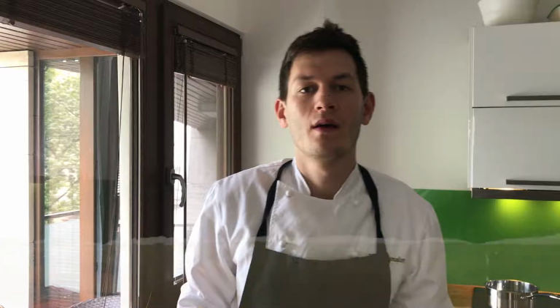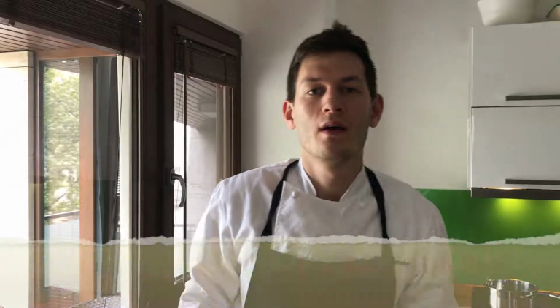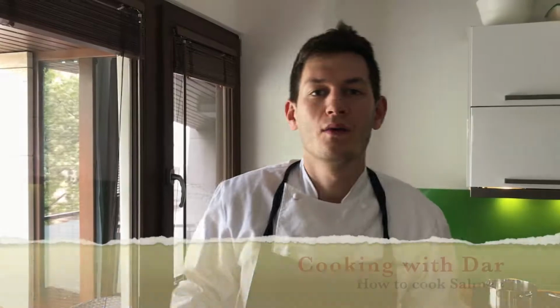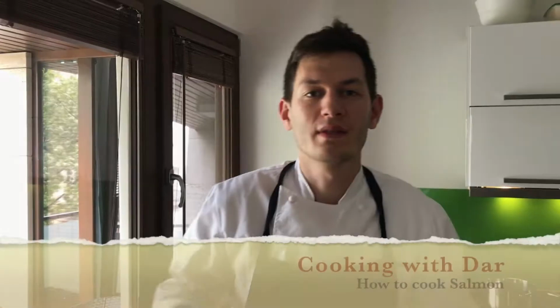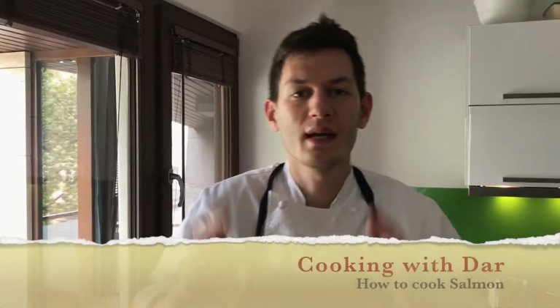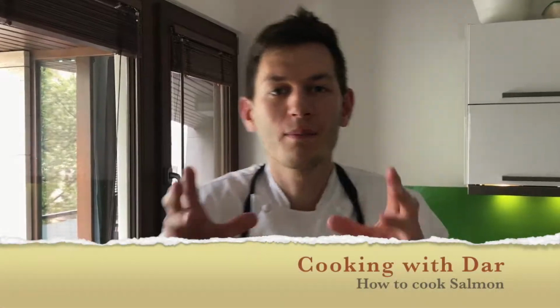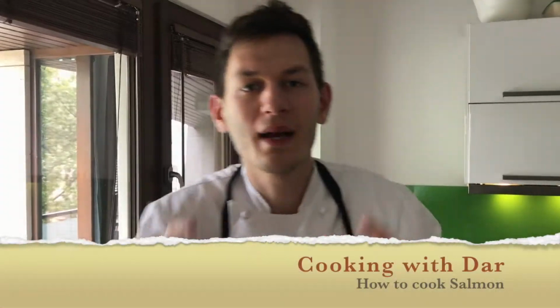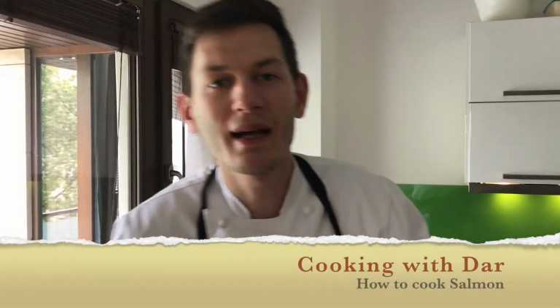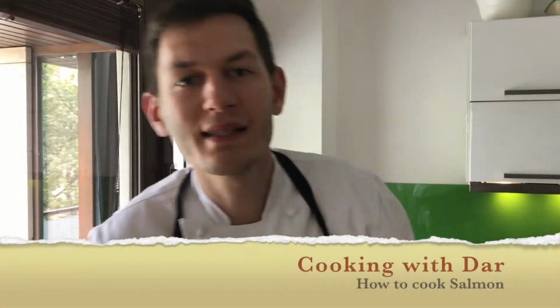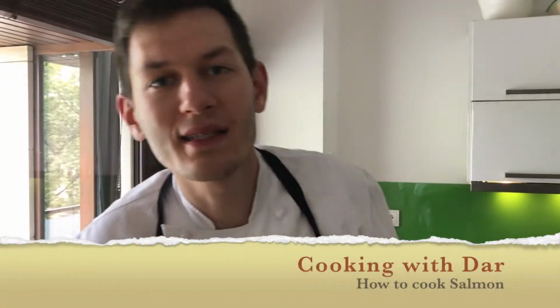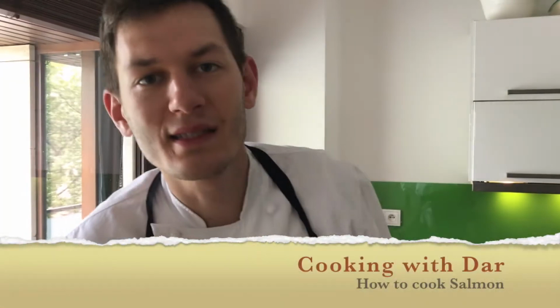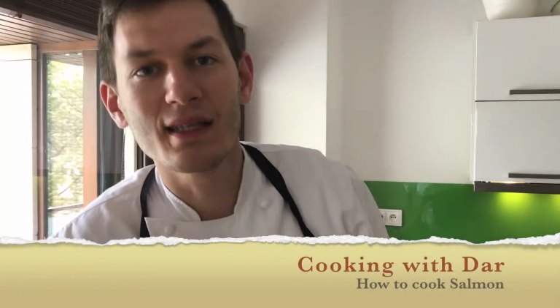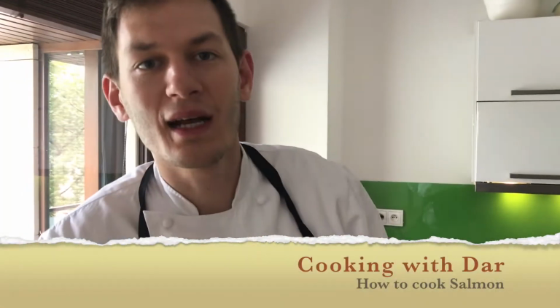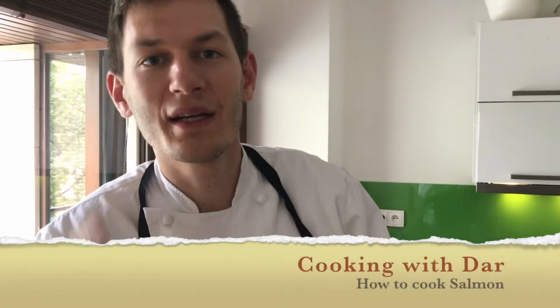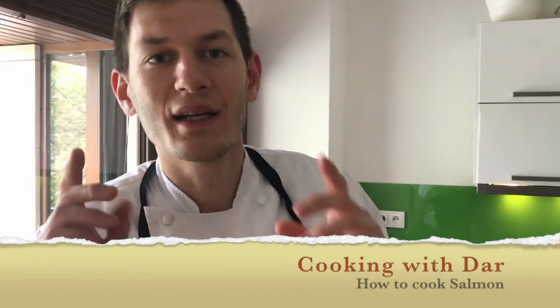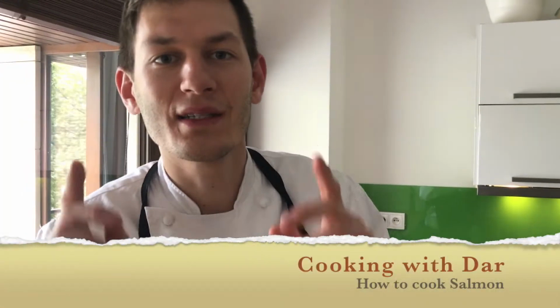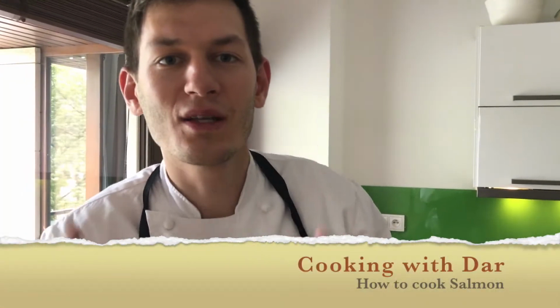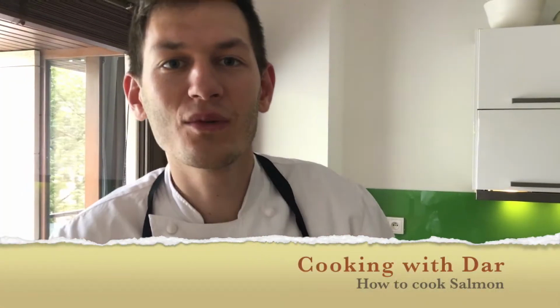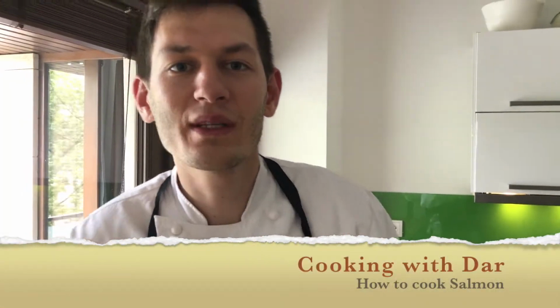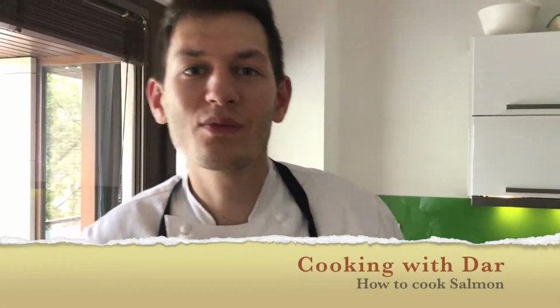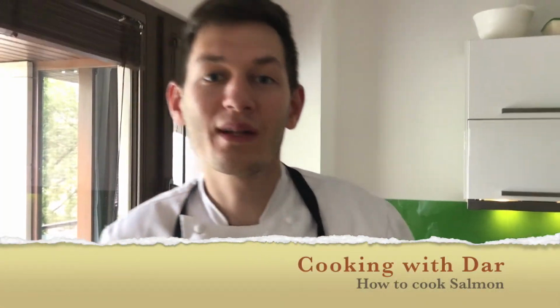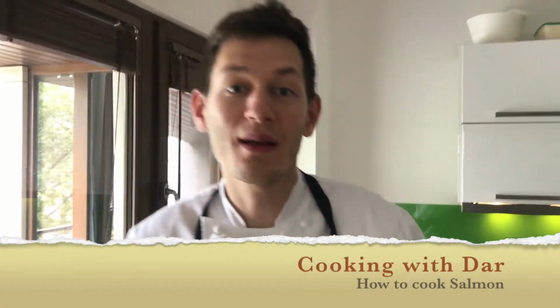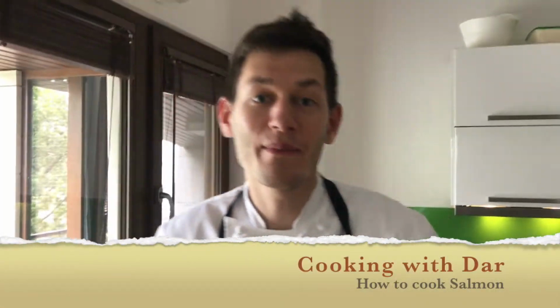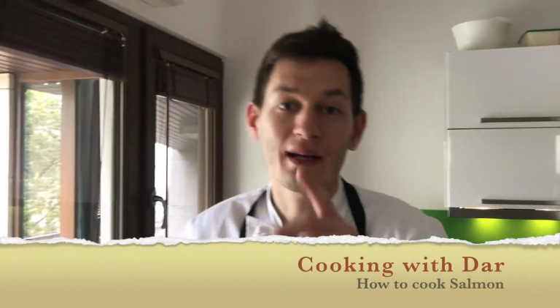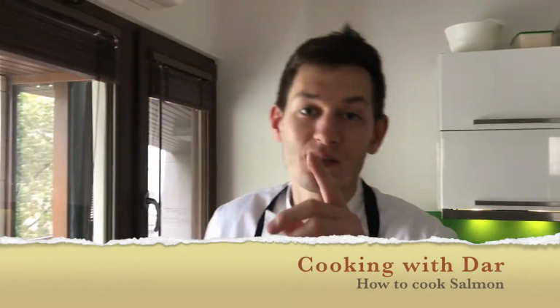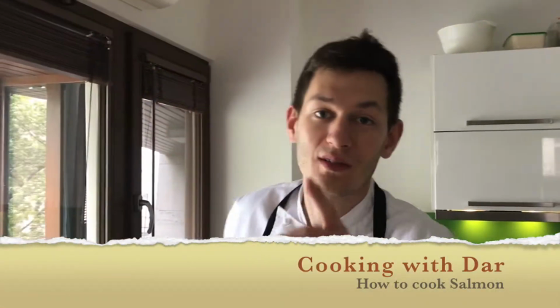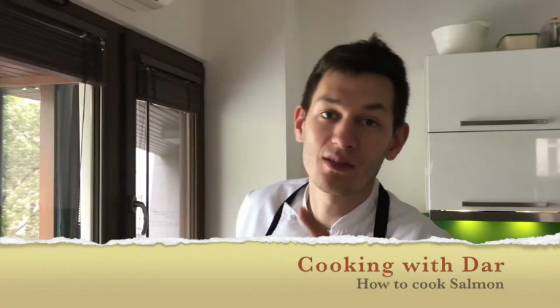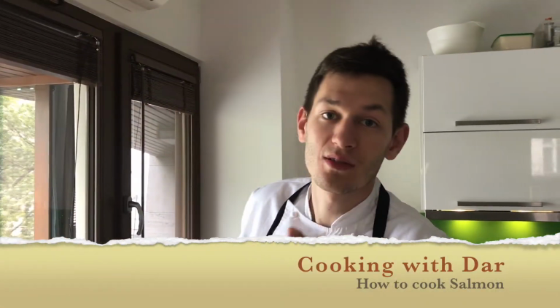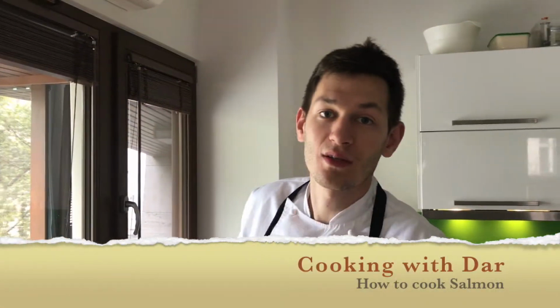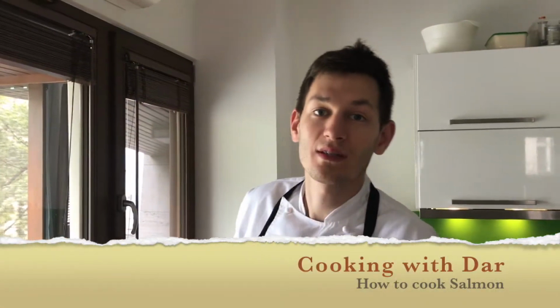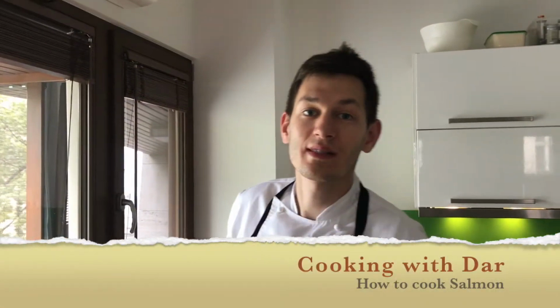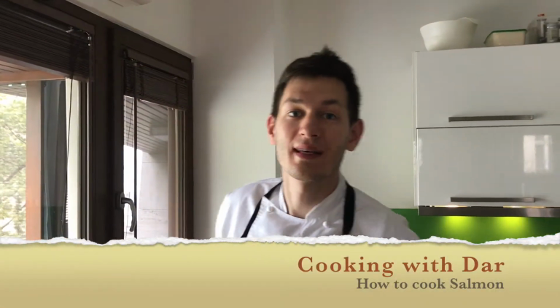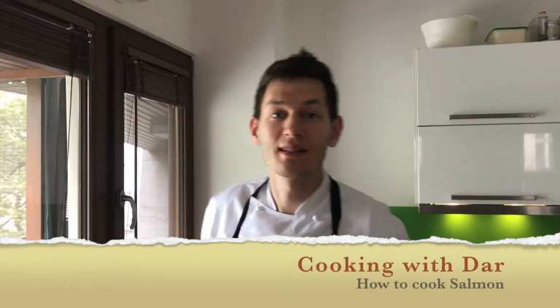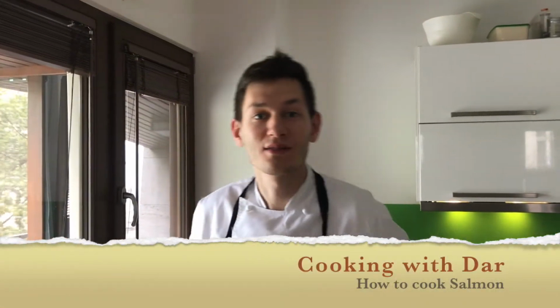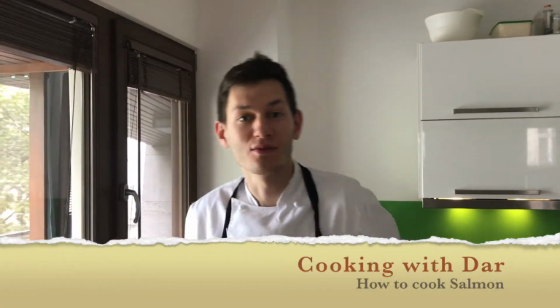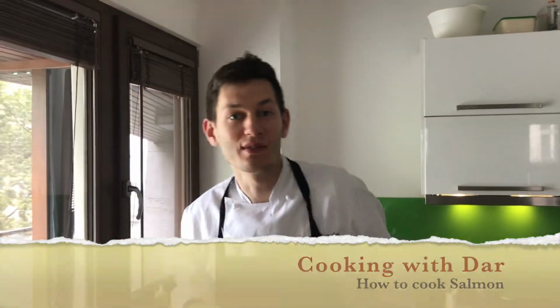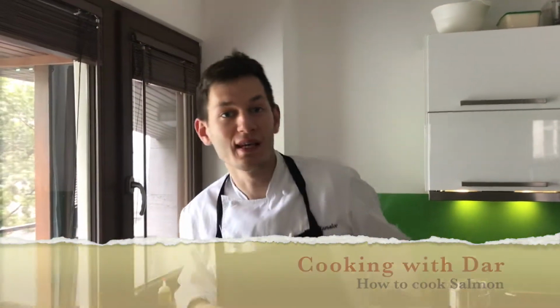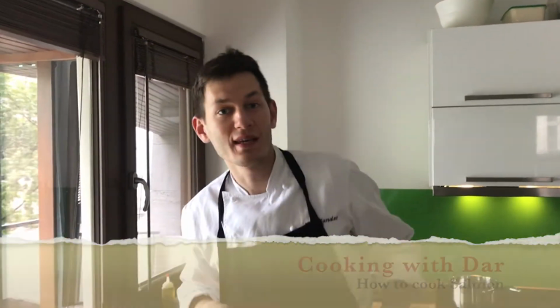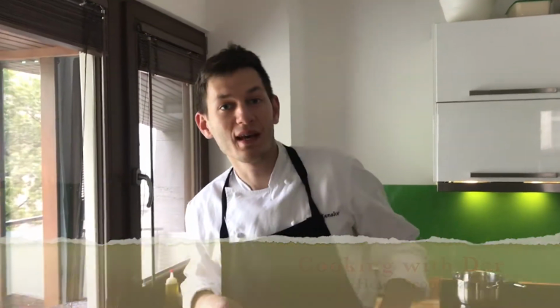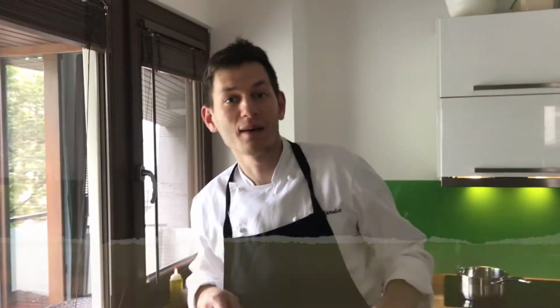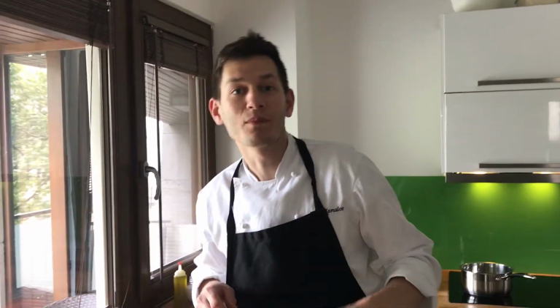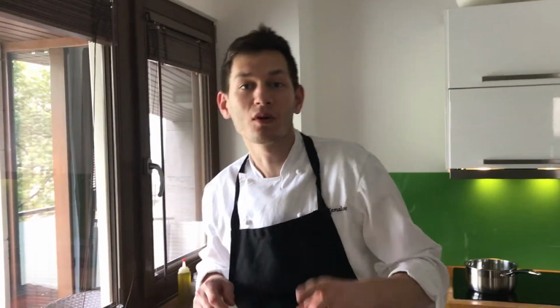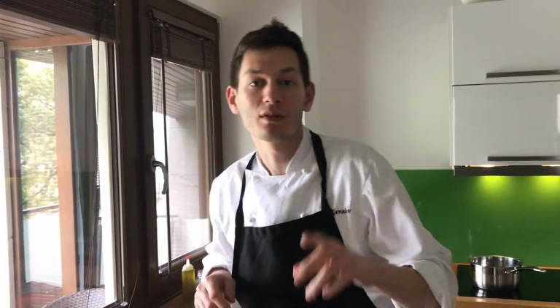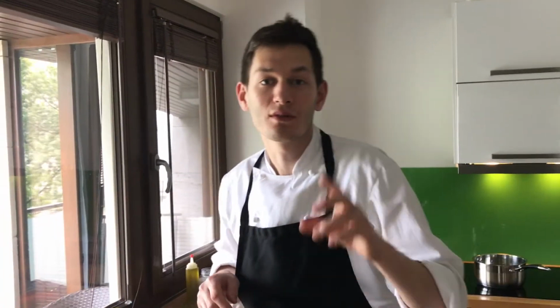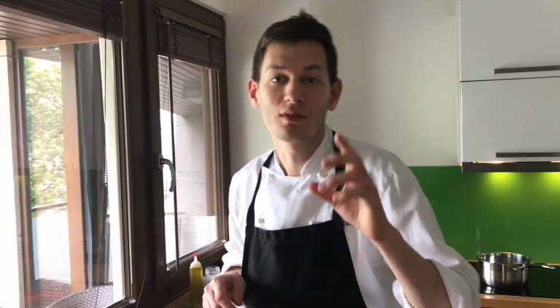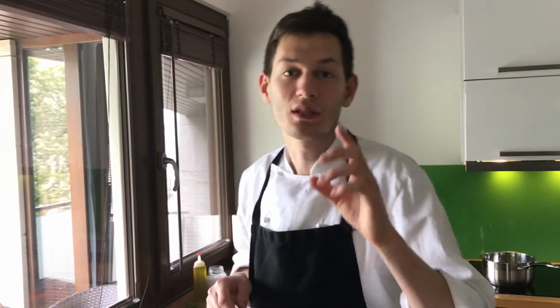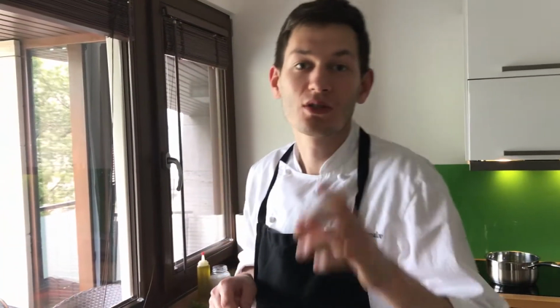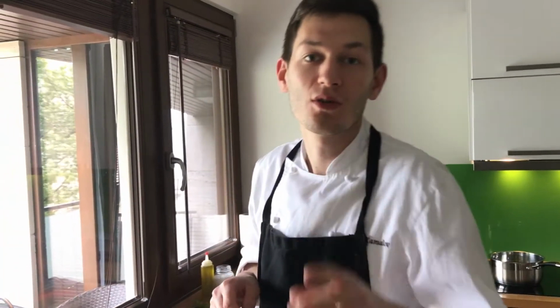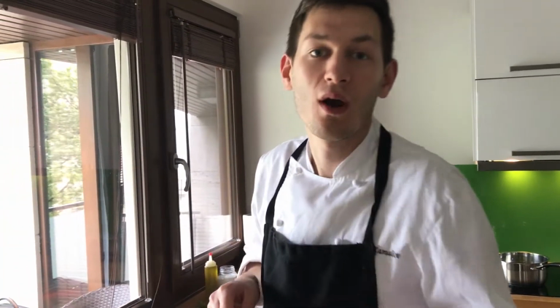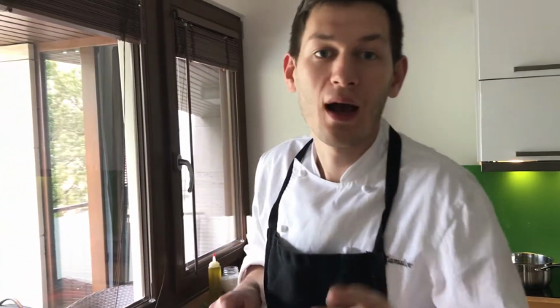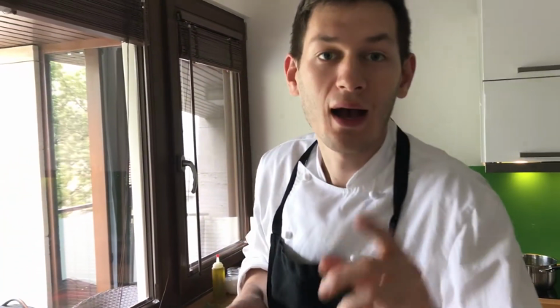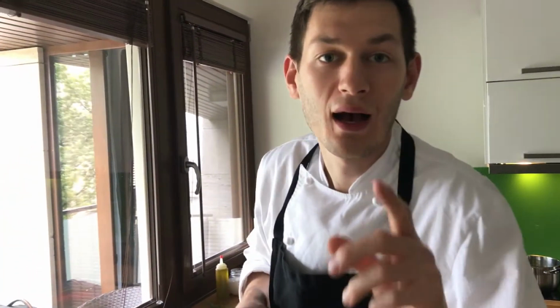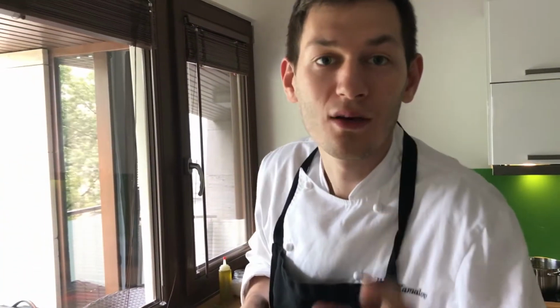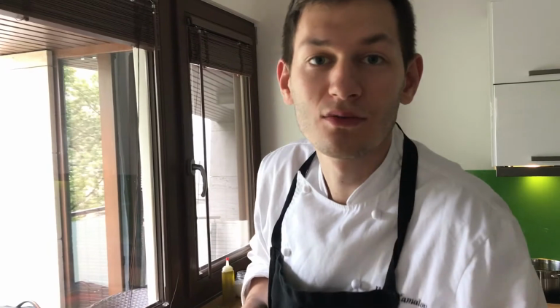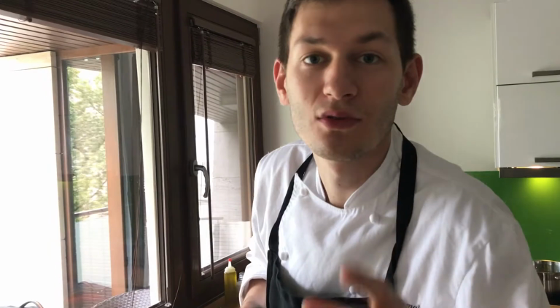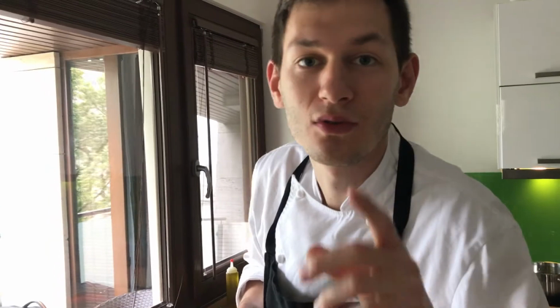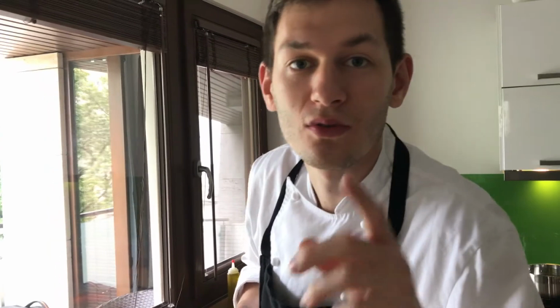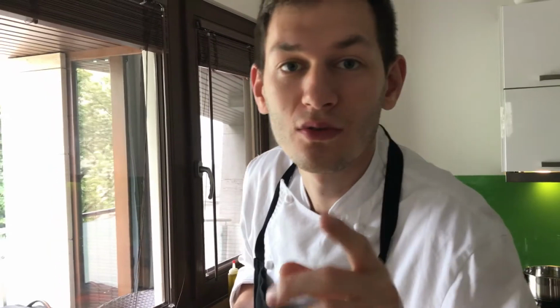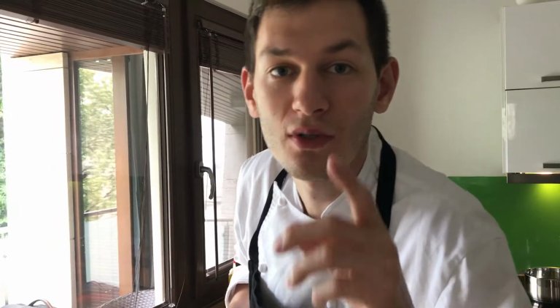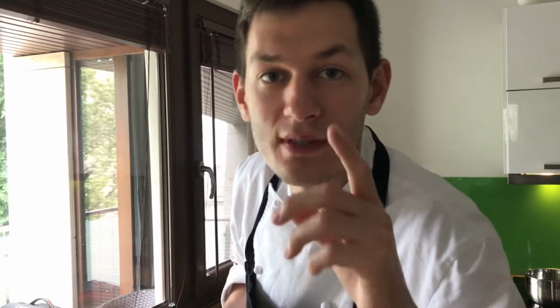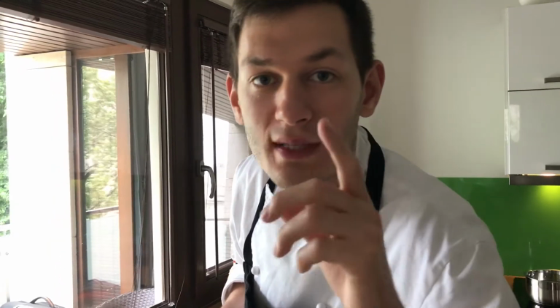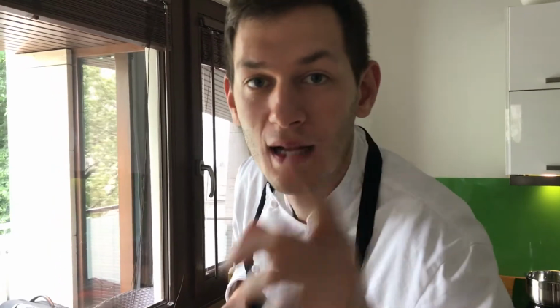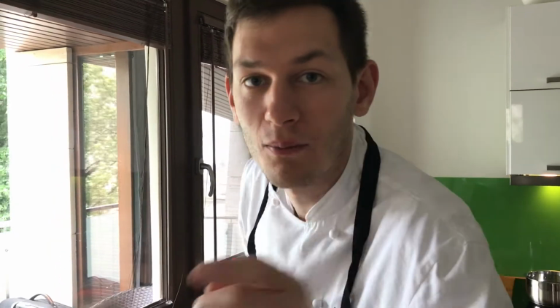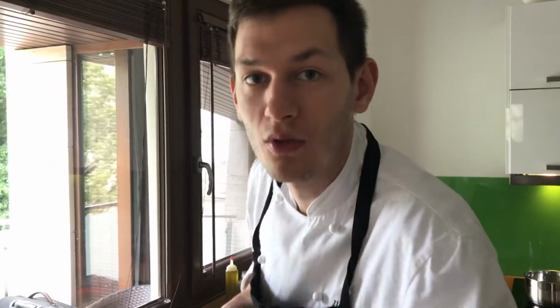What's up guys, it's Dar here. Welcome back to our tutorials. Today I'm going to teach you how to cook your salmon.